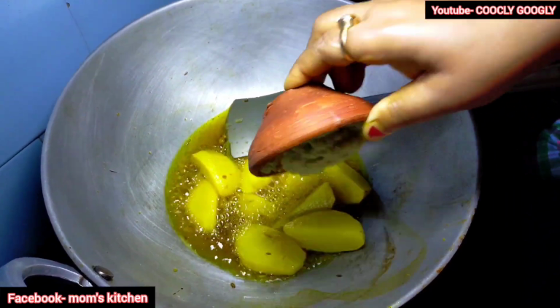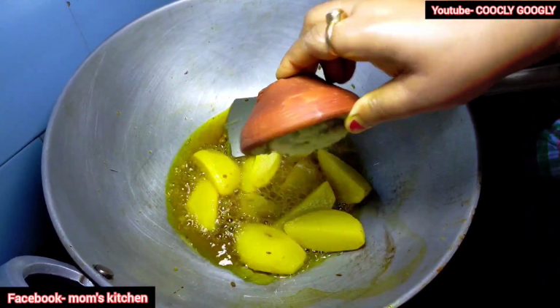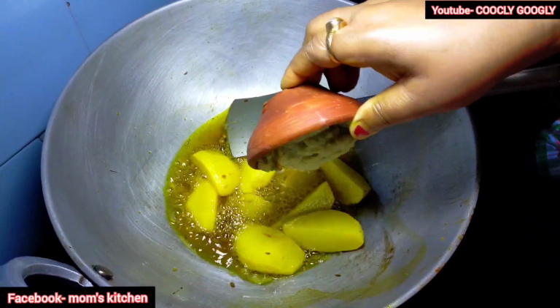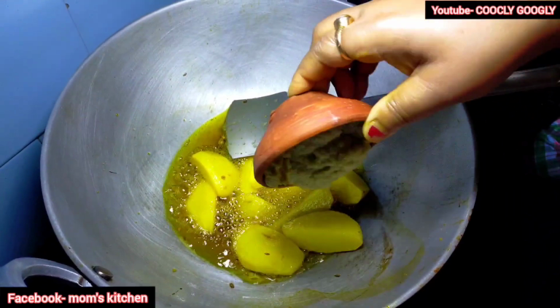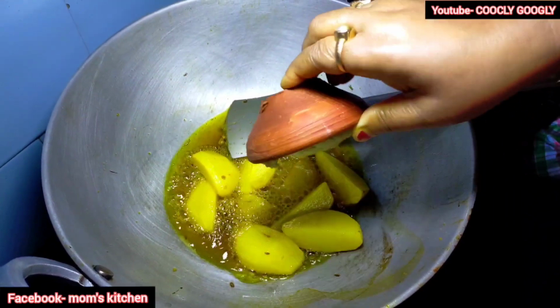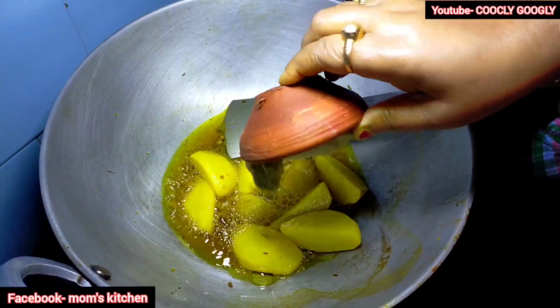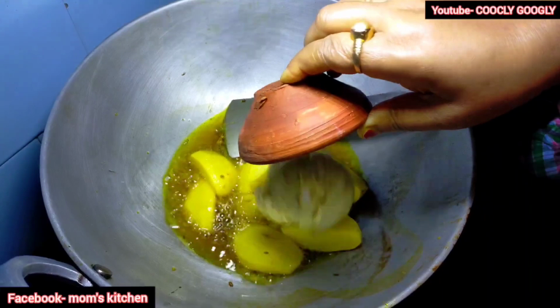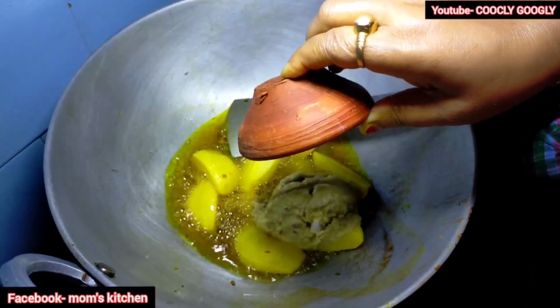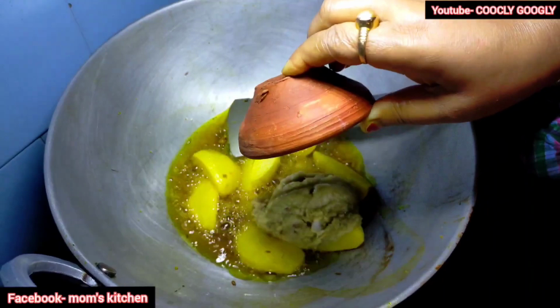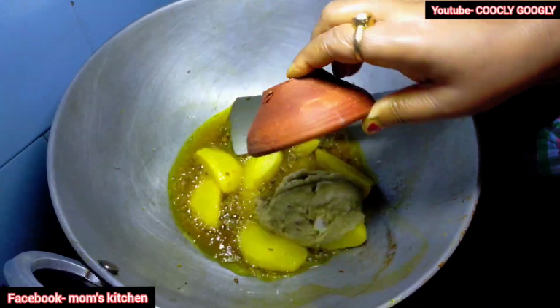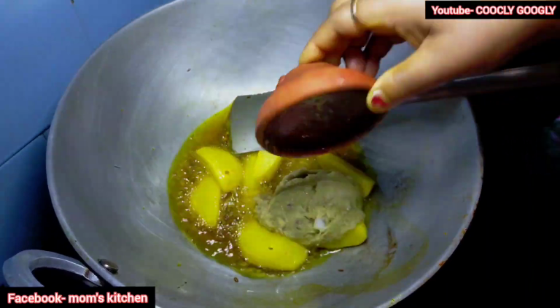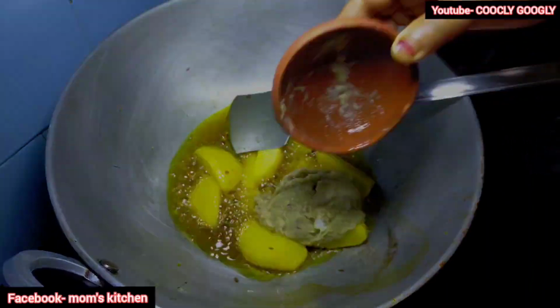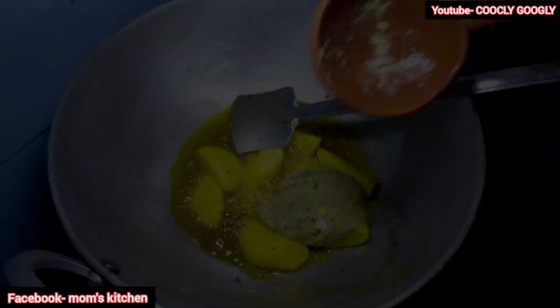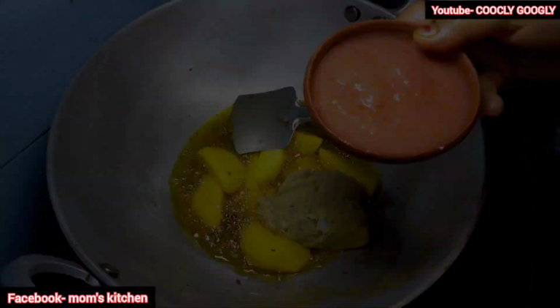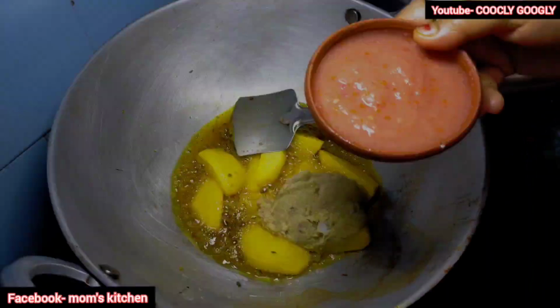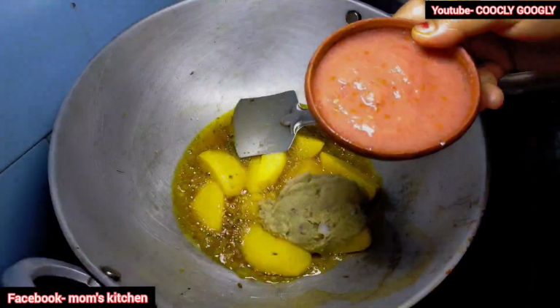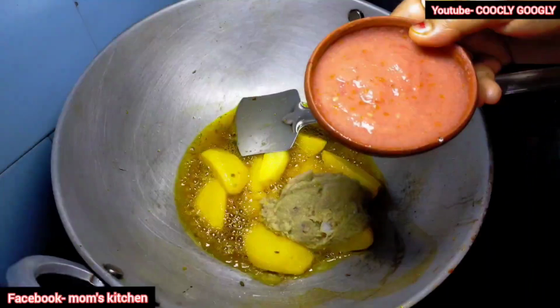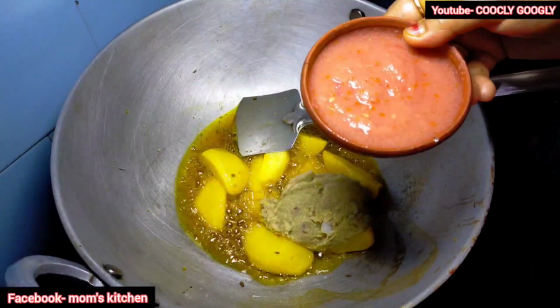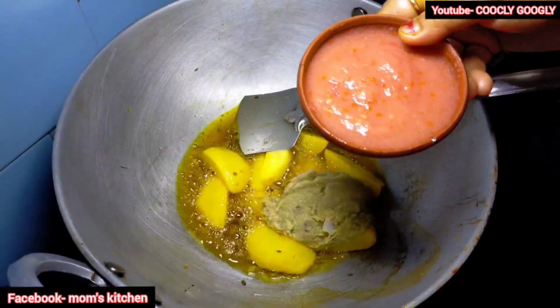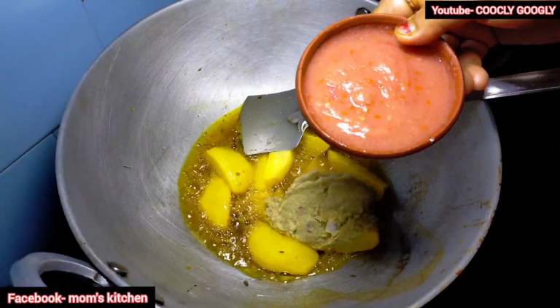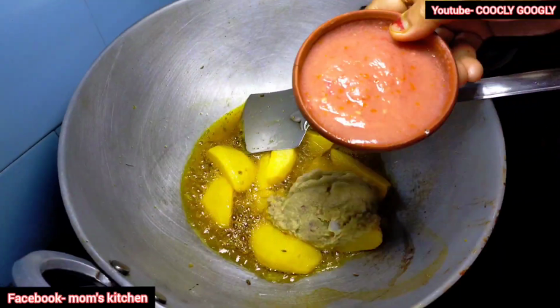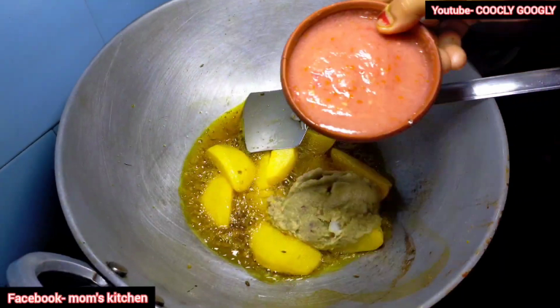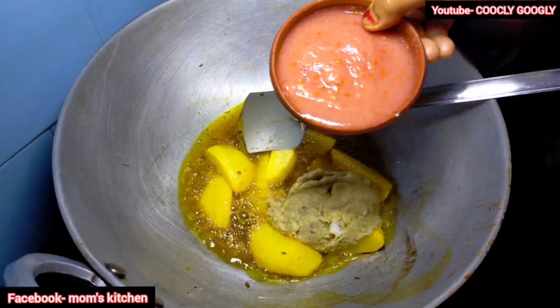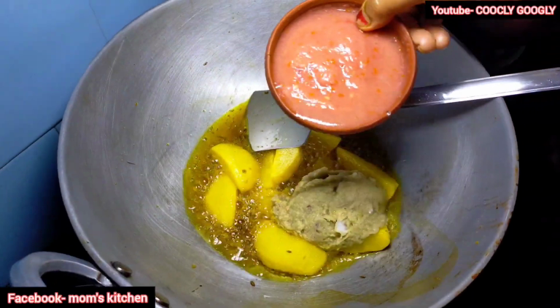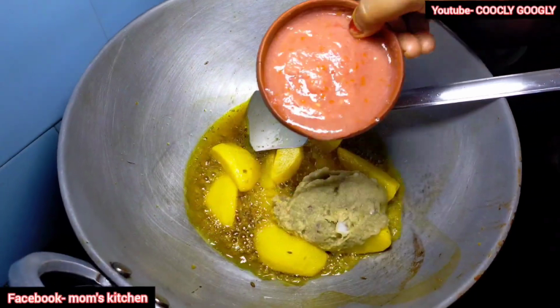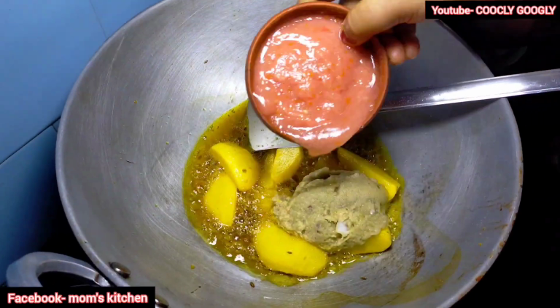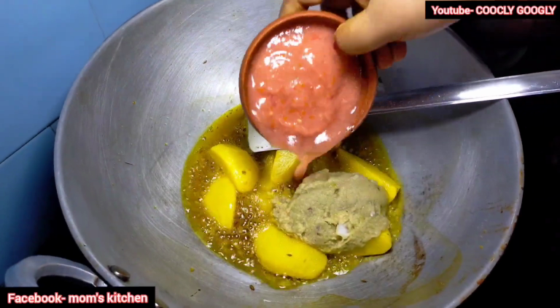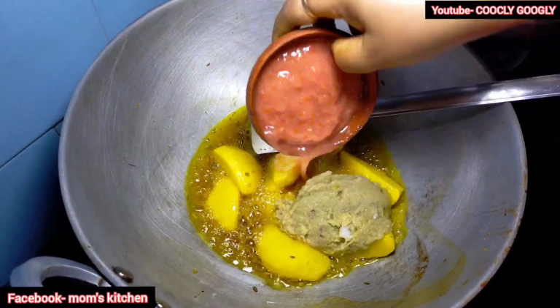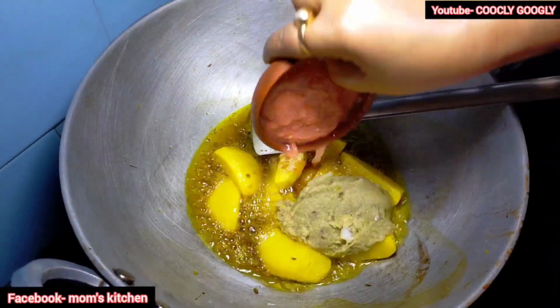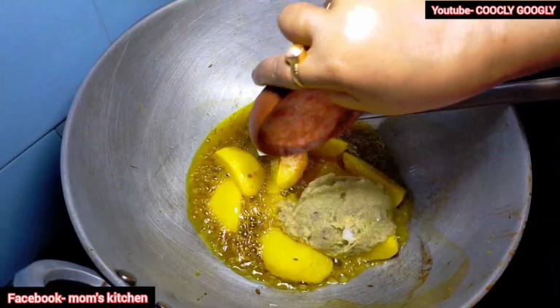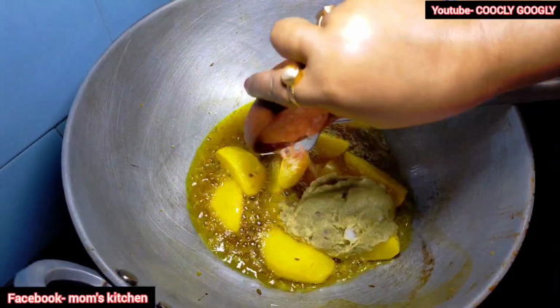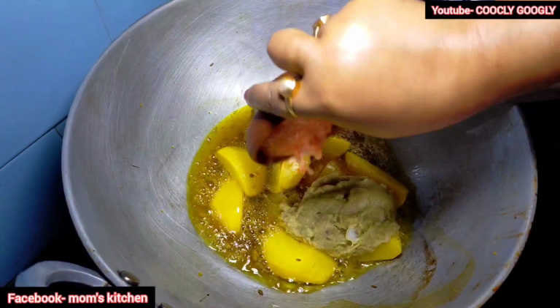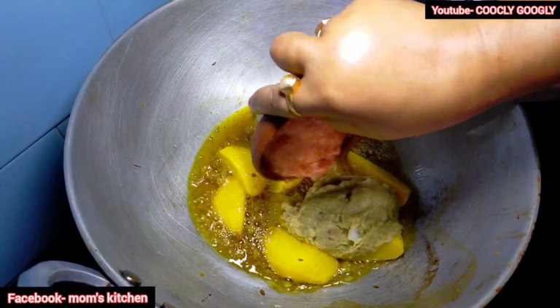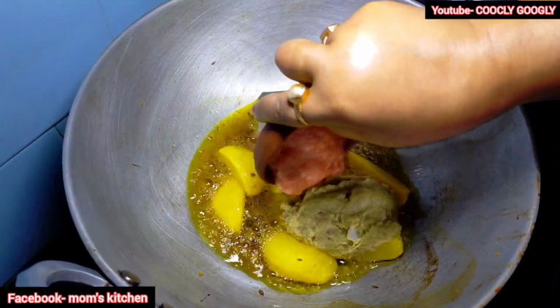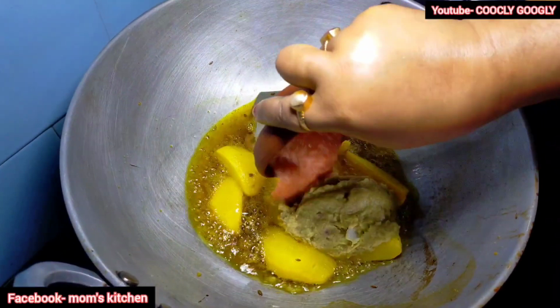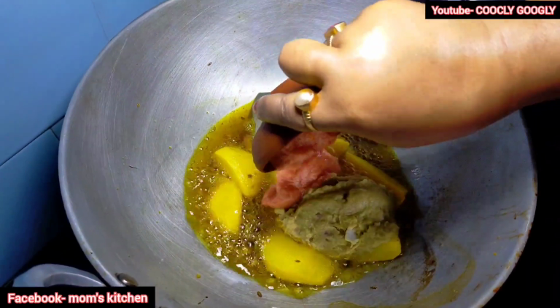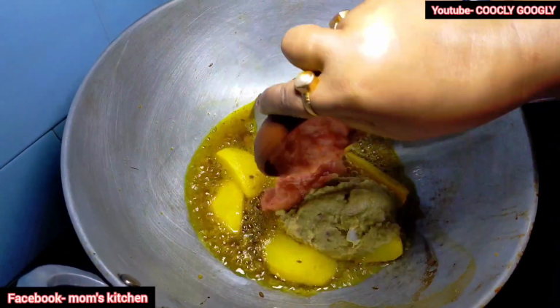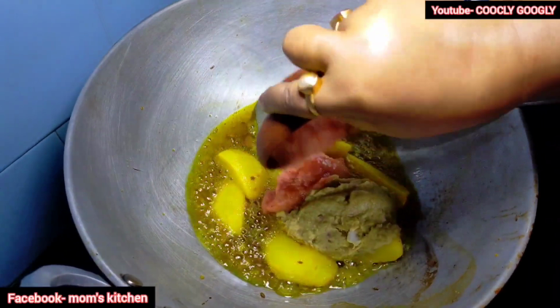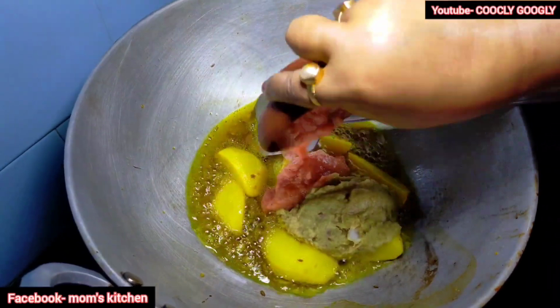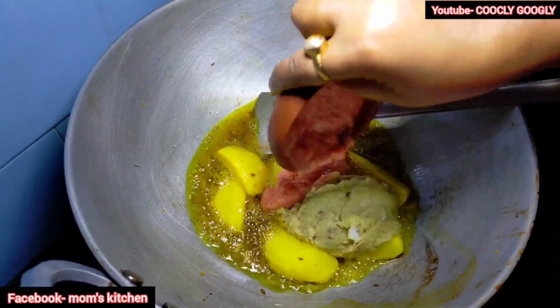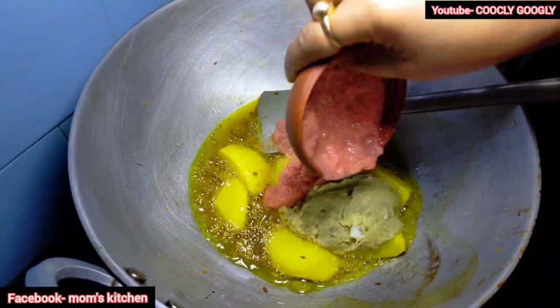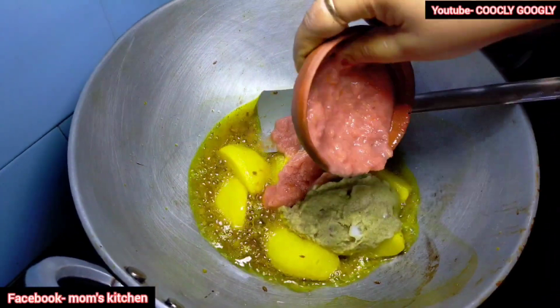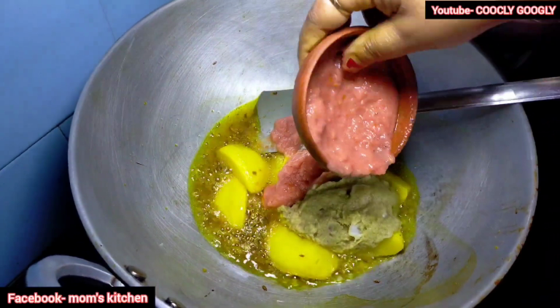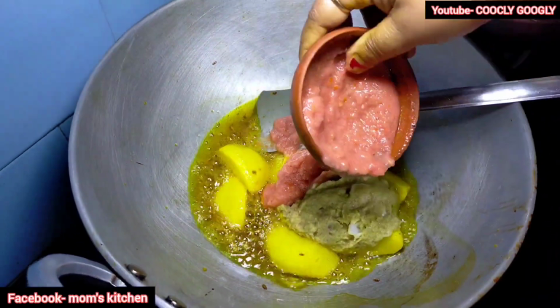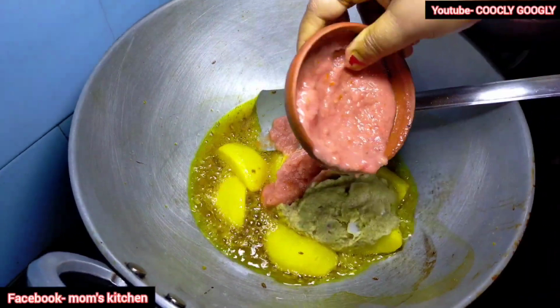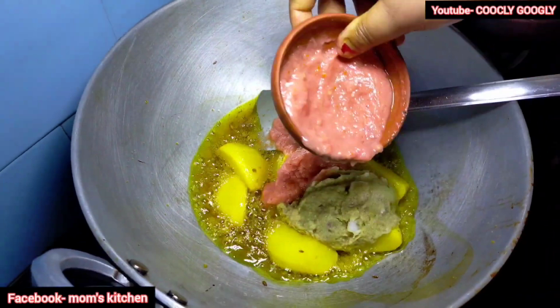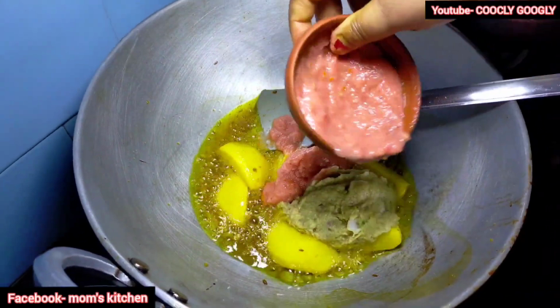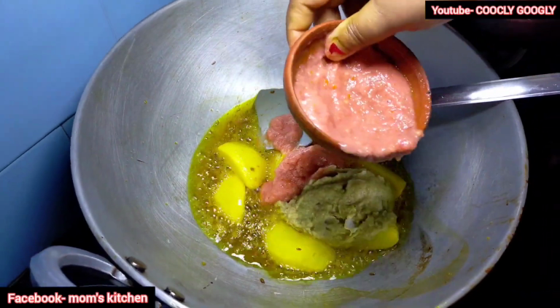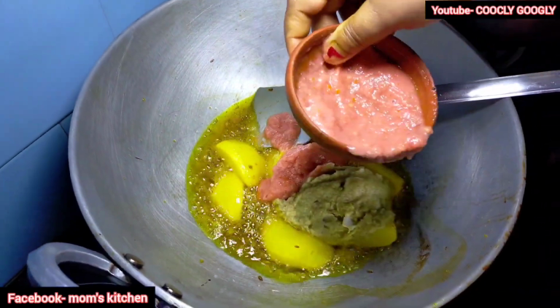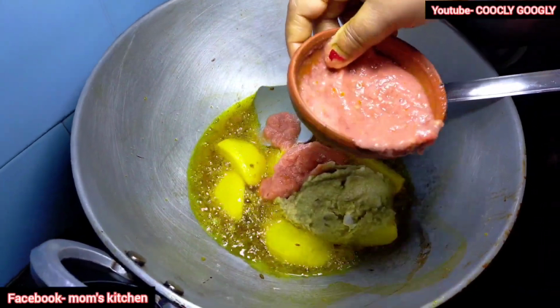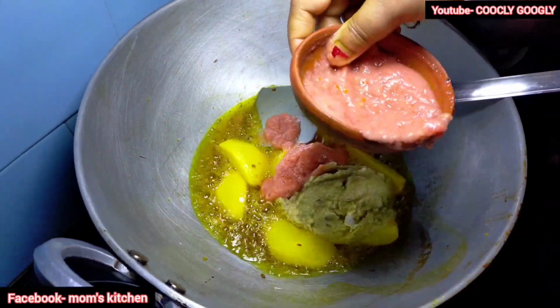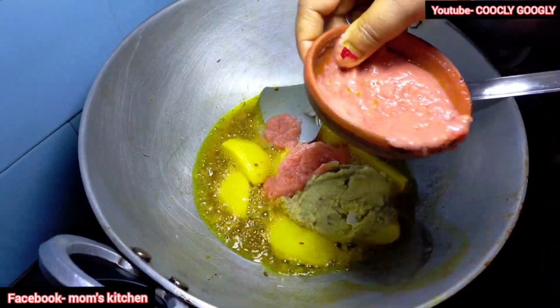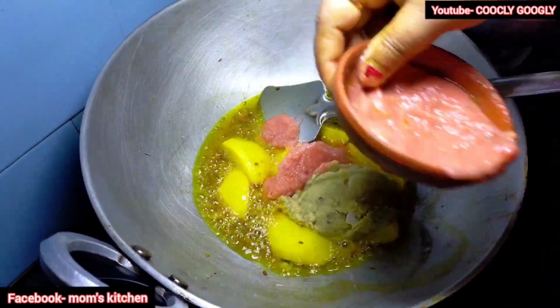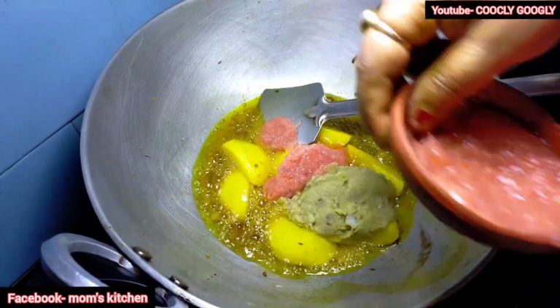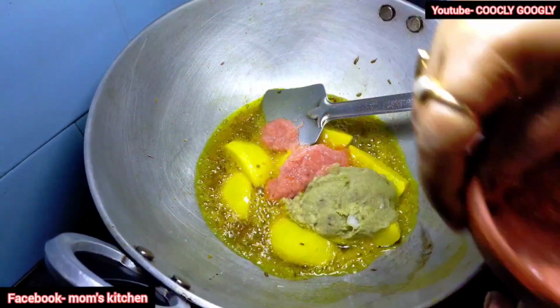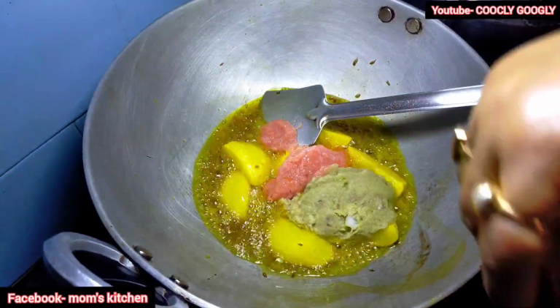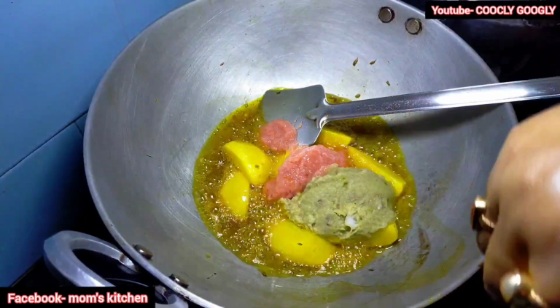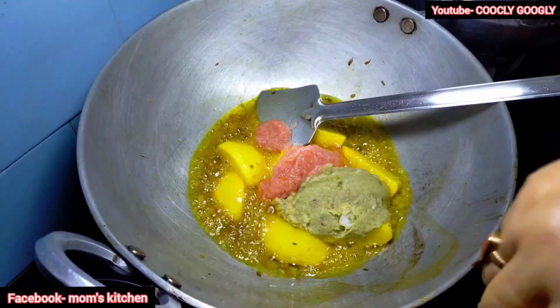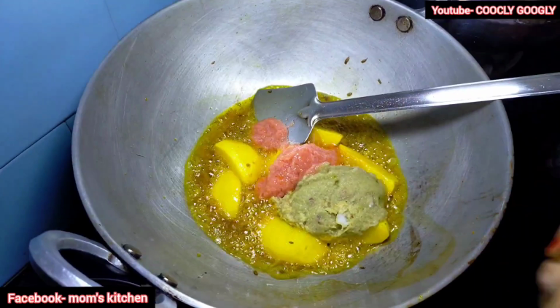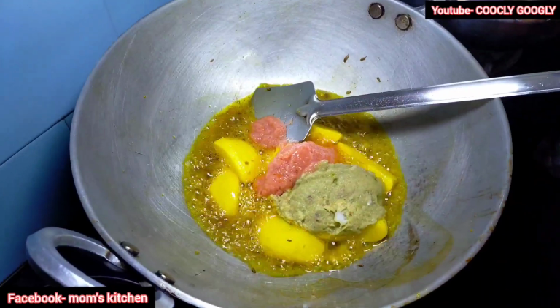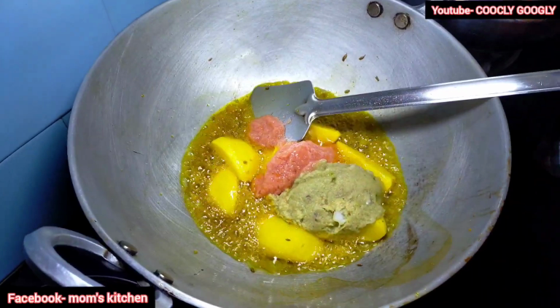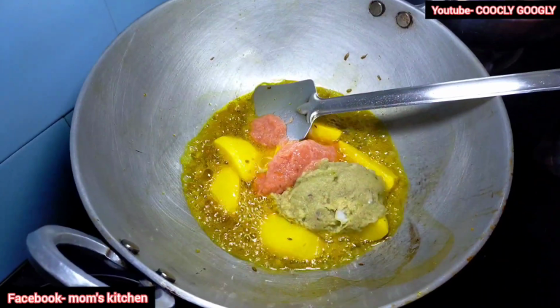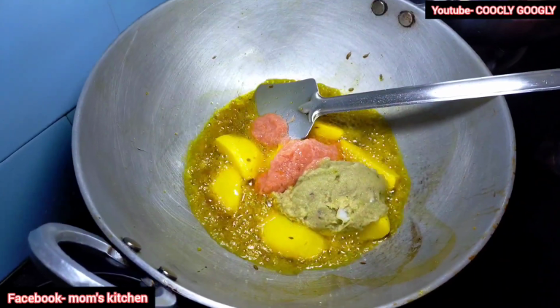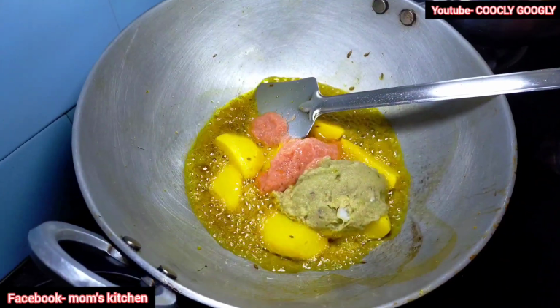The chicken is made with tomatoes. The chicken is made in the oven.